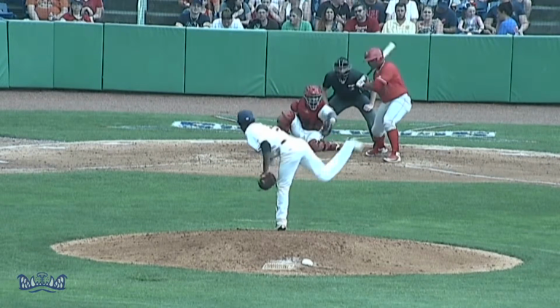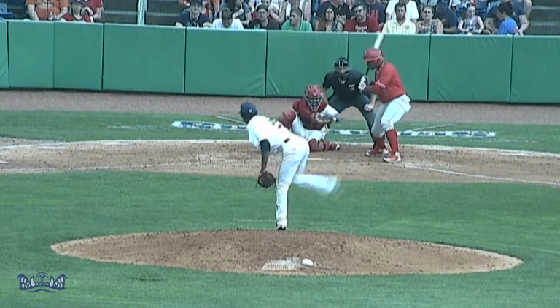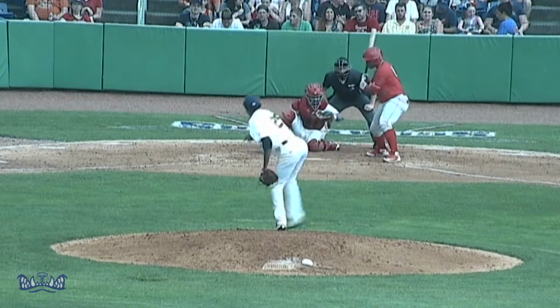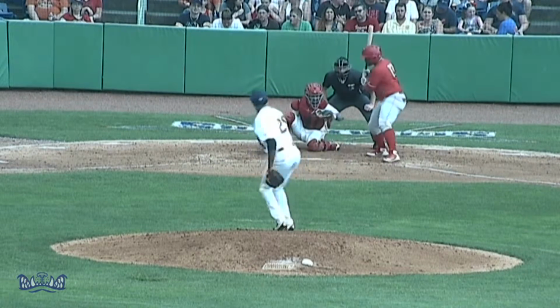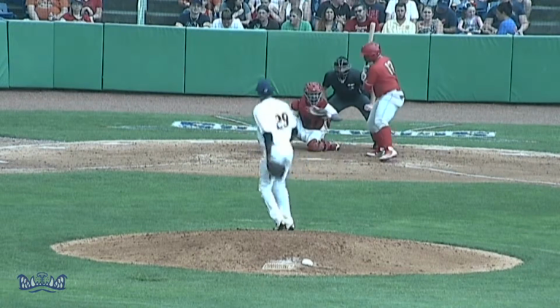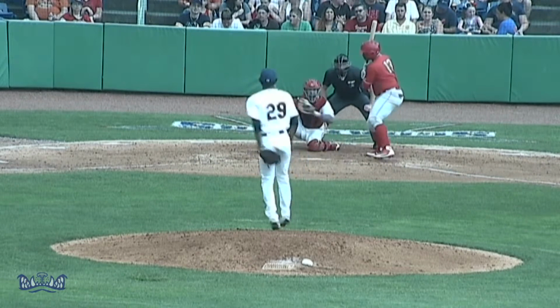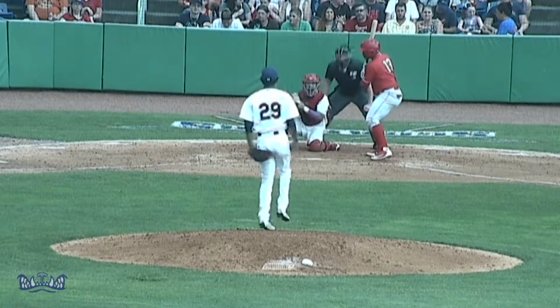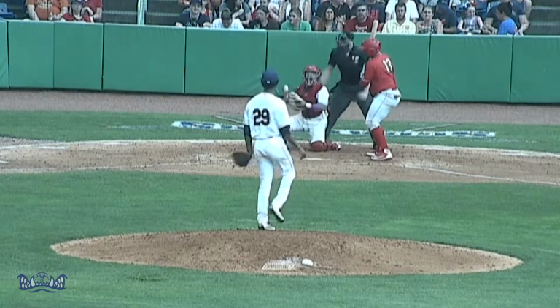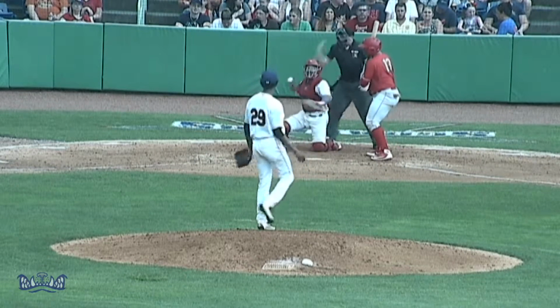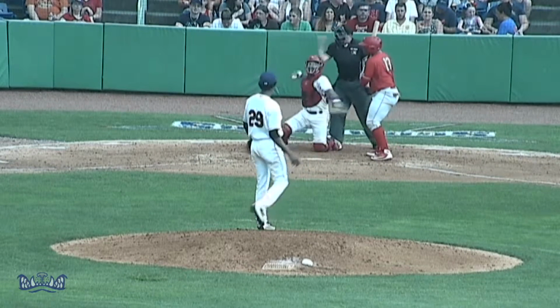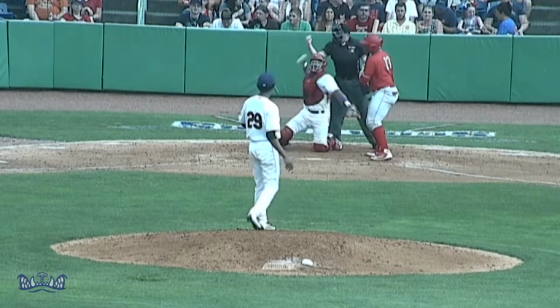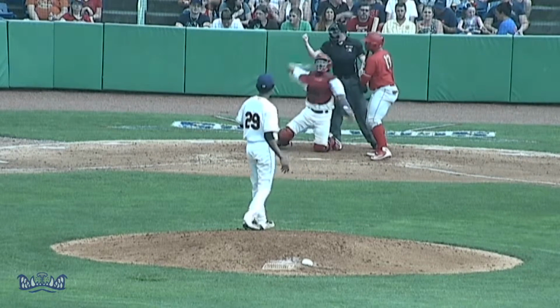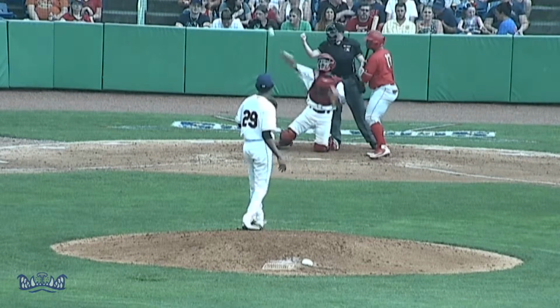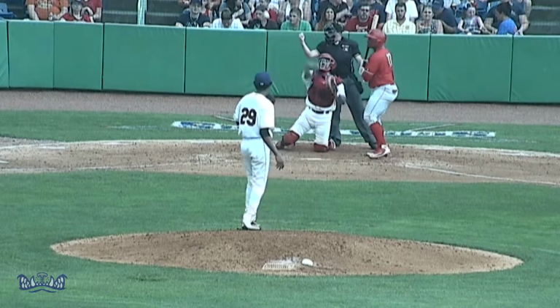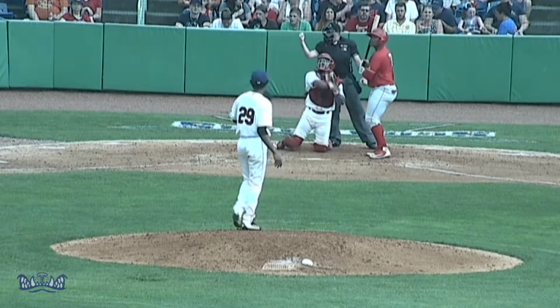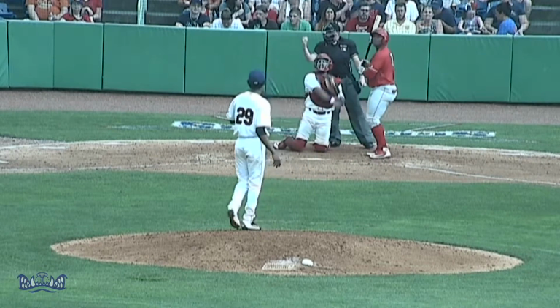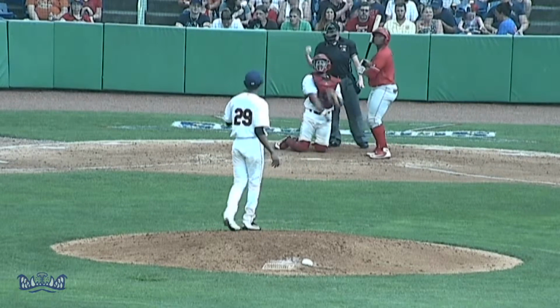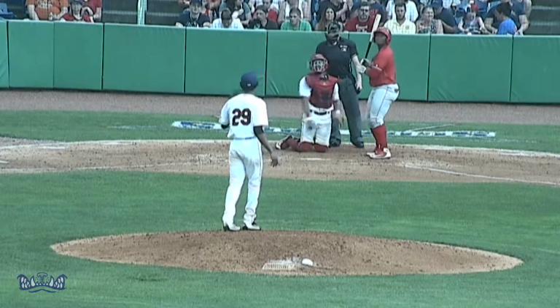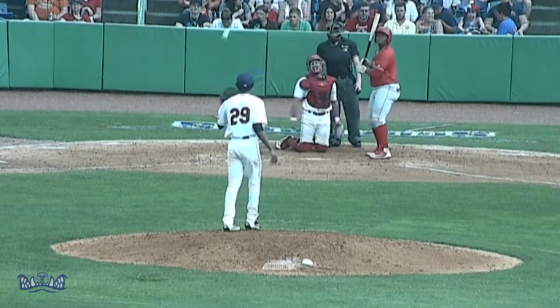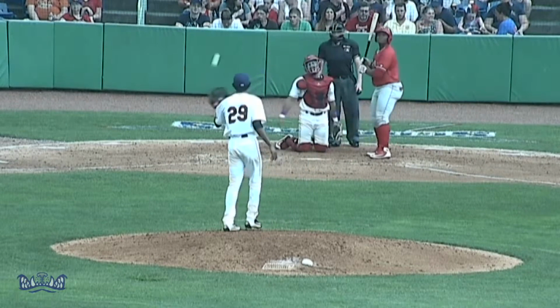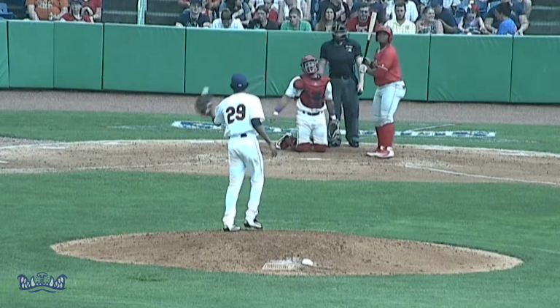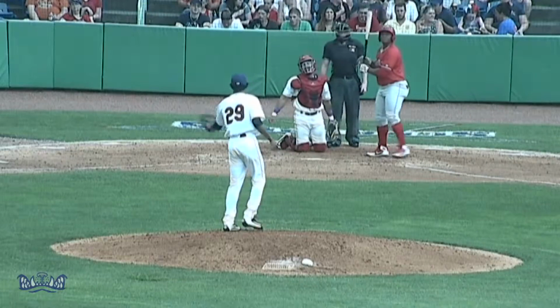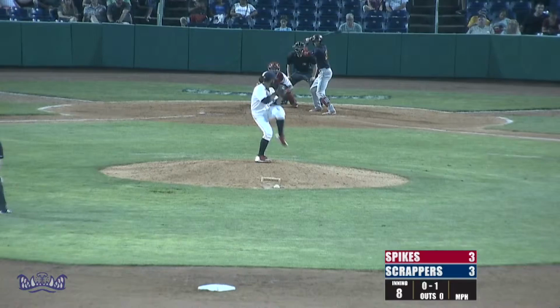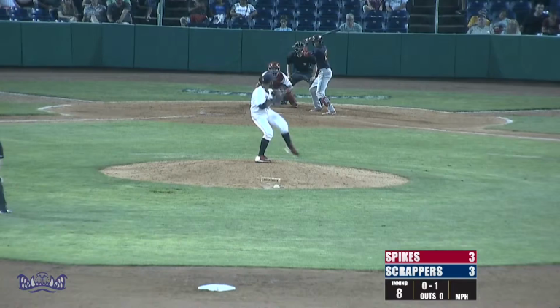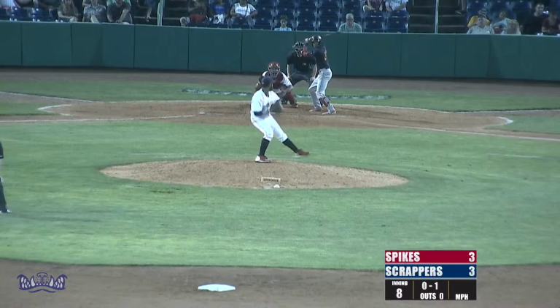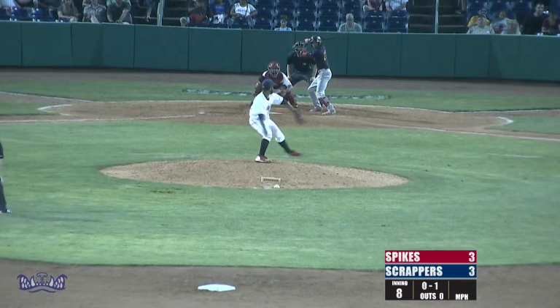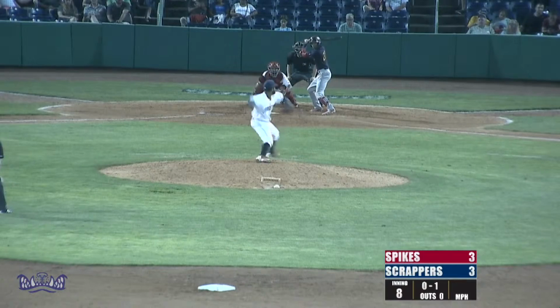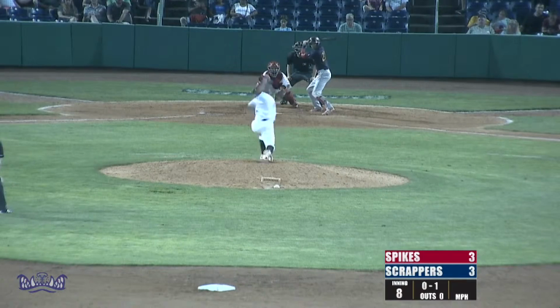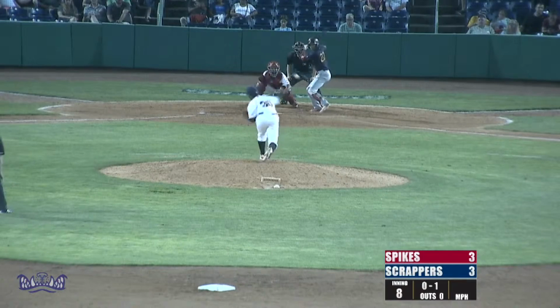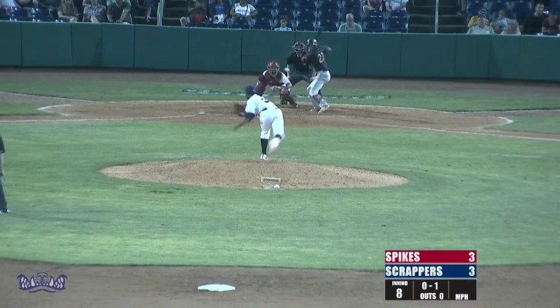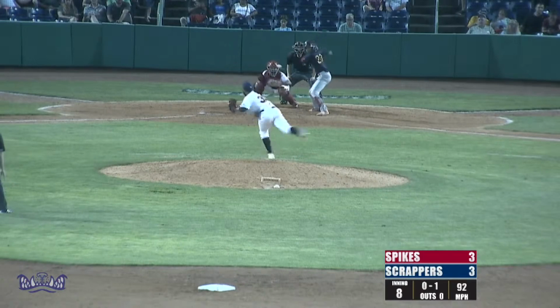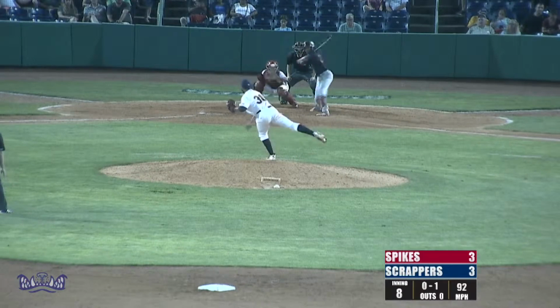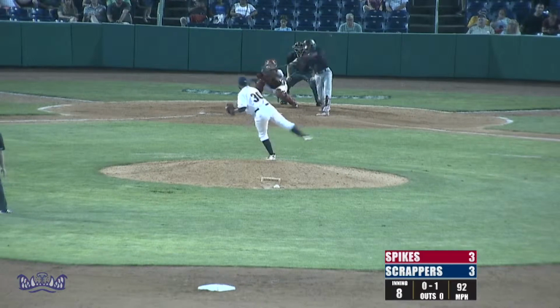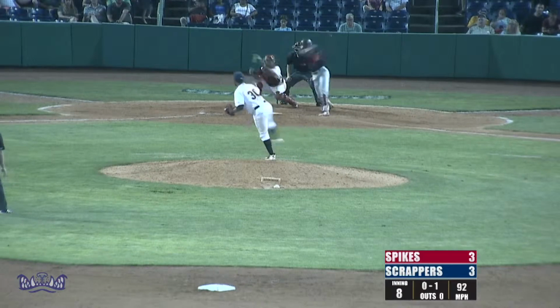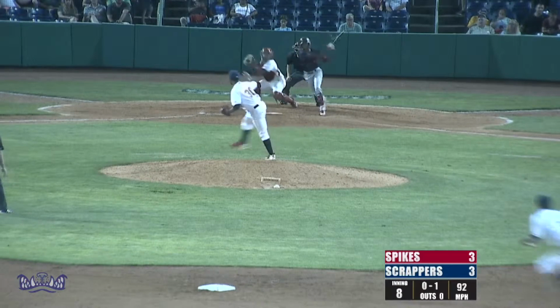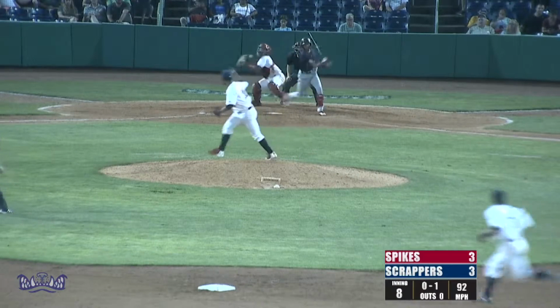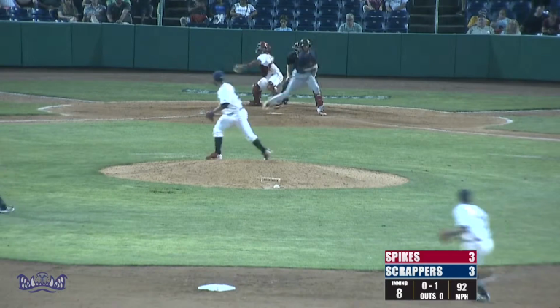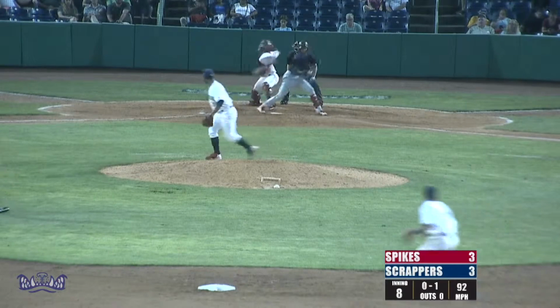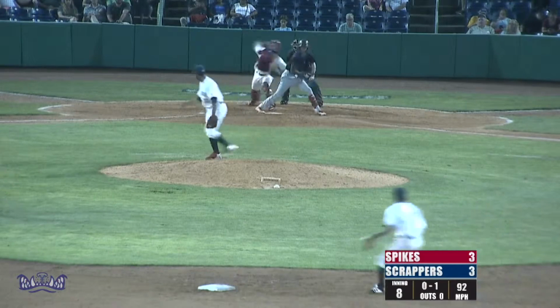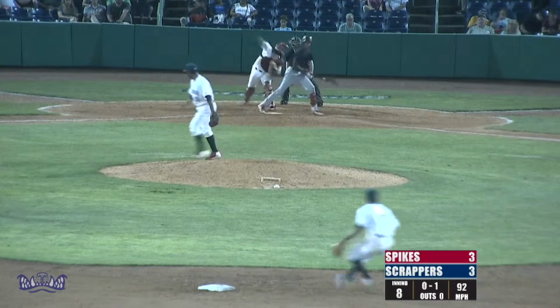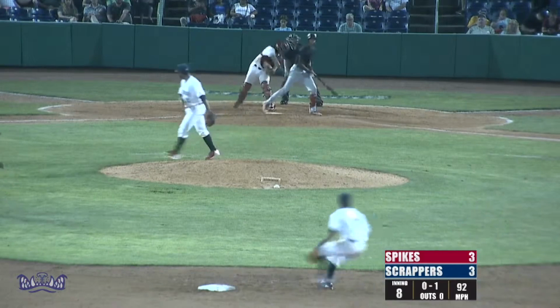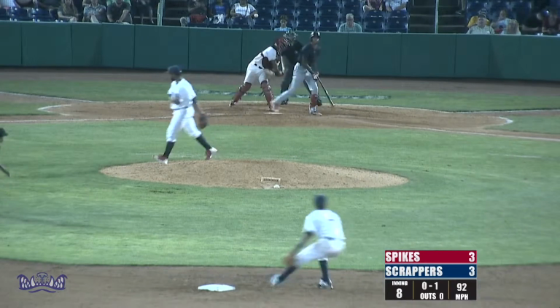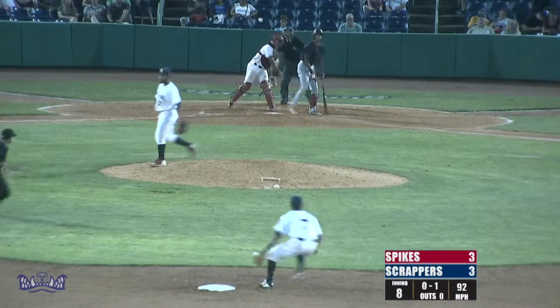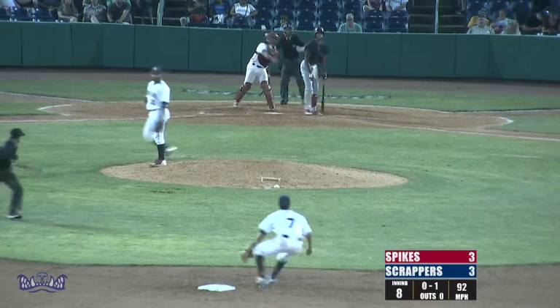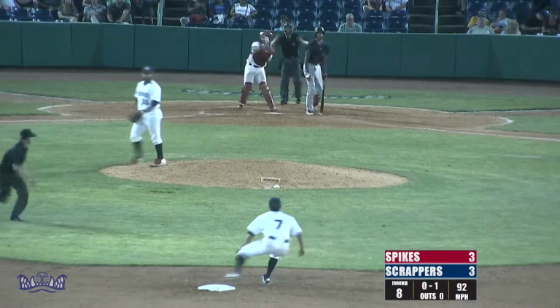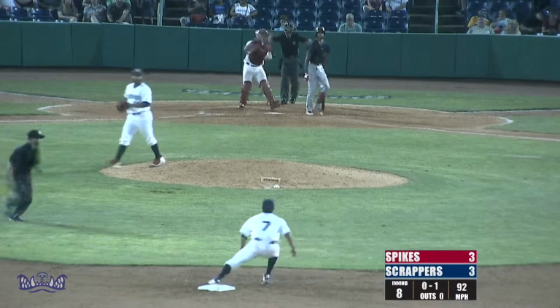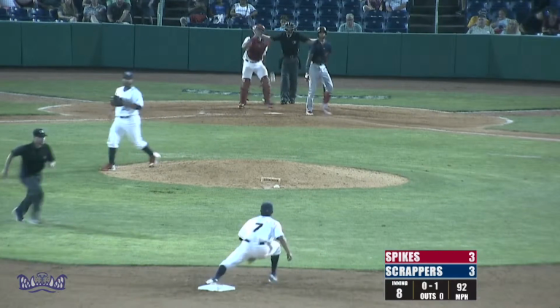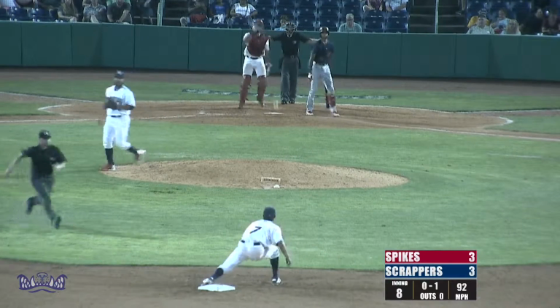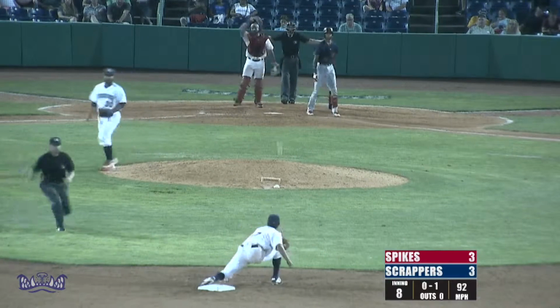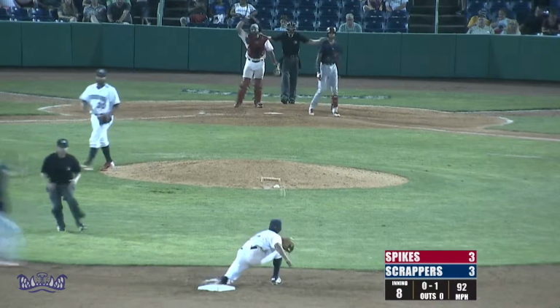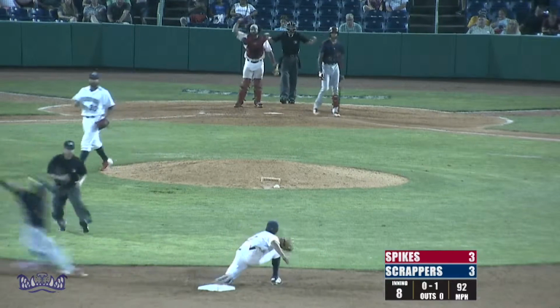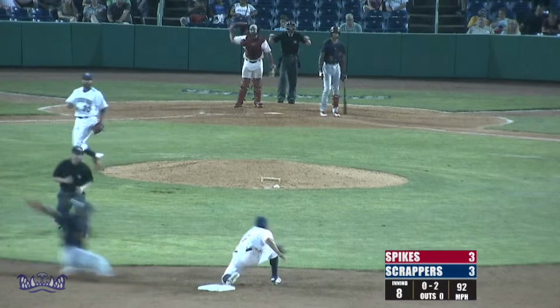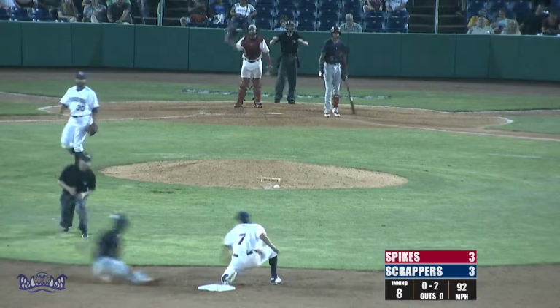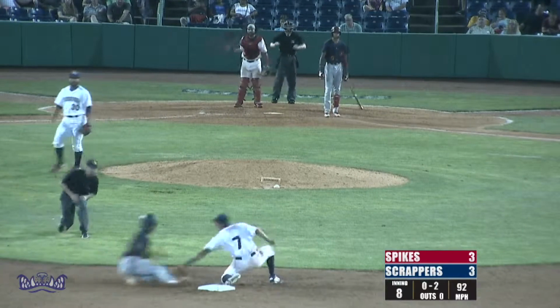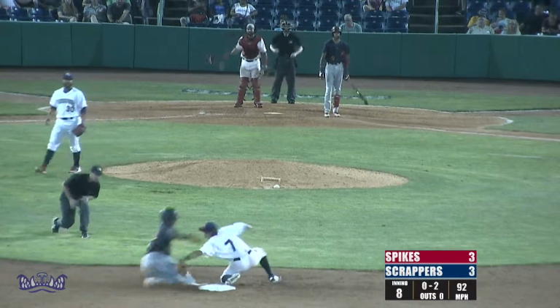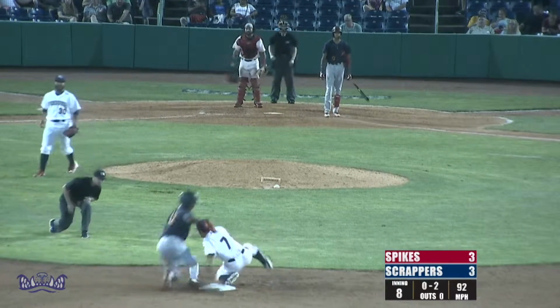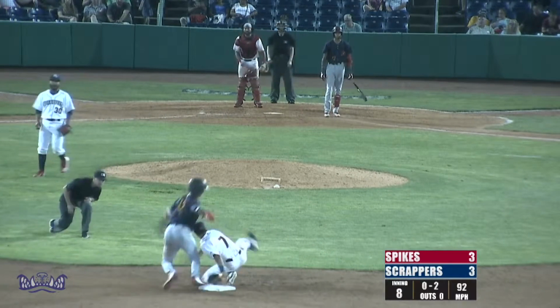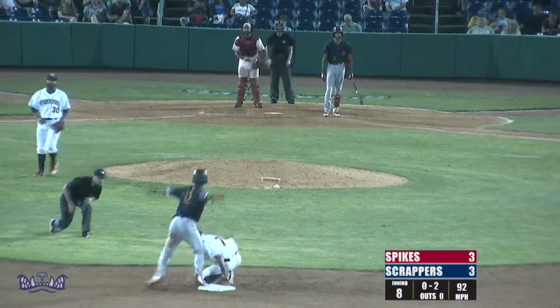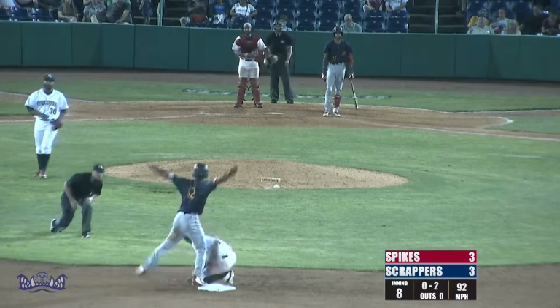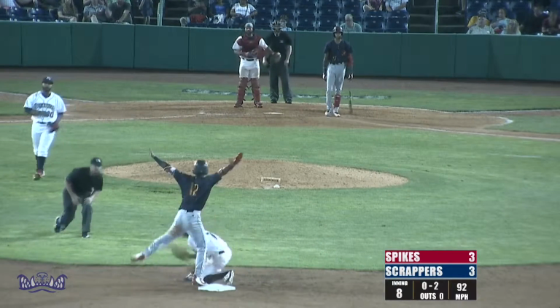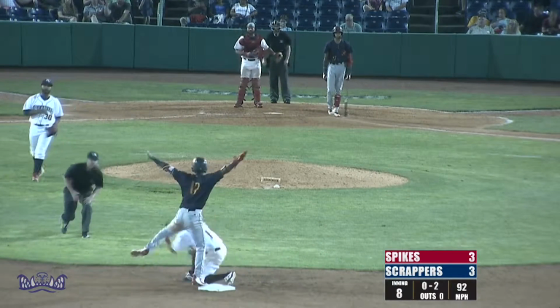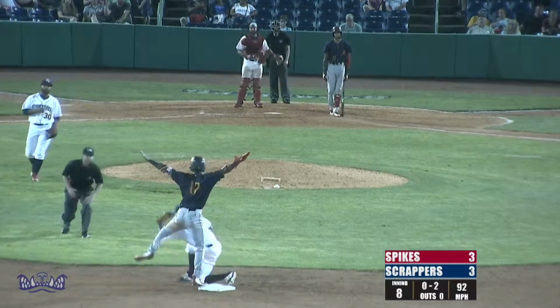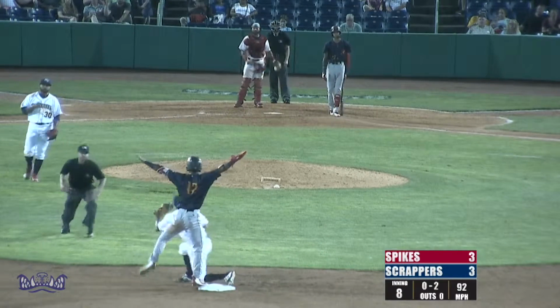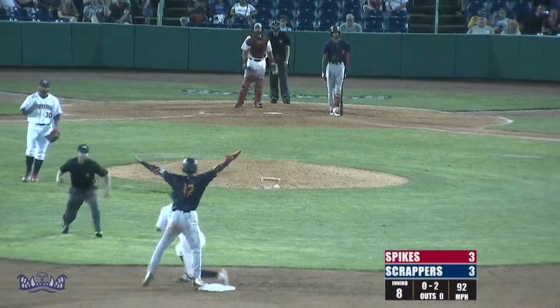First pitch slider, called strike on the inside corner. Runner goes, pitch swung and a miss. Rodriguez's throw is in plenty of time, they got him.